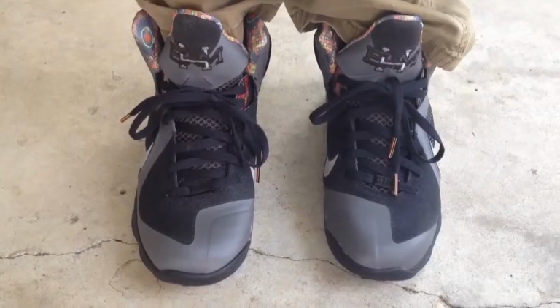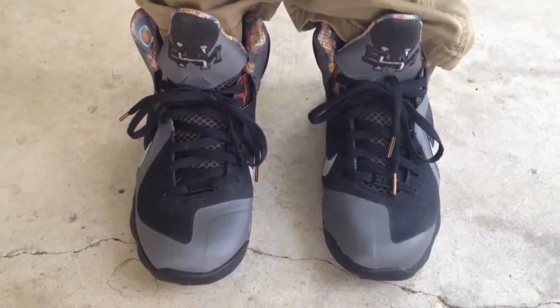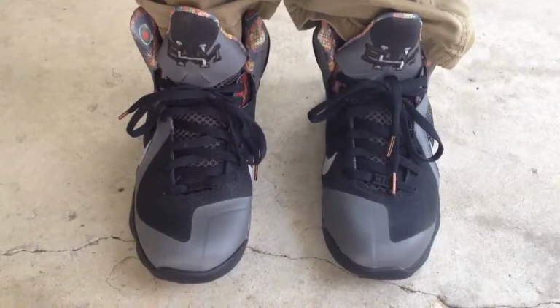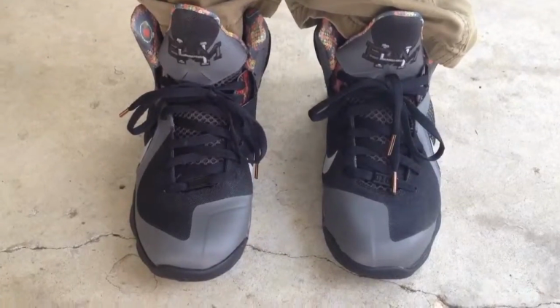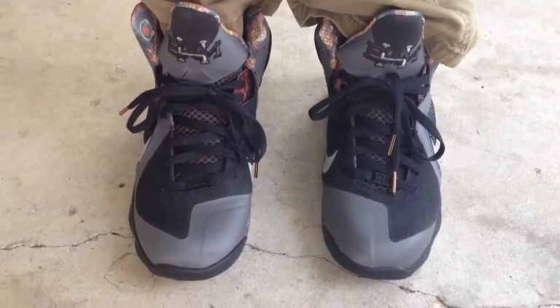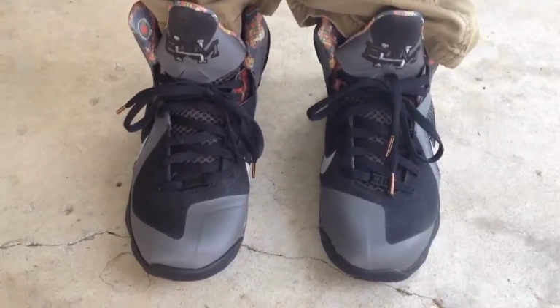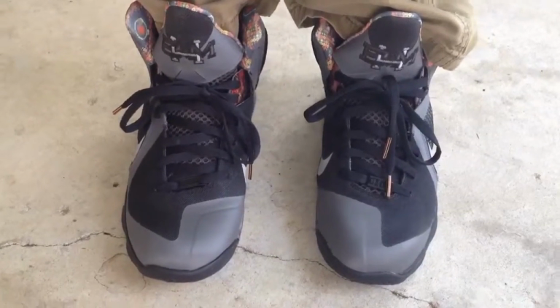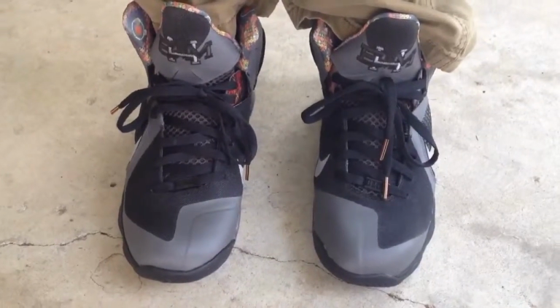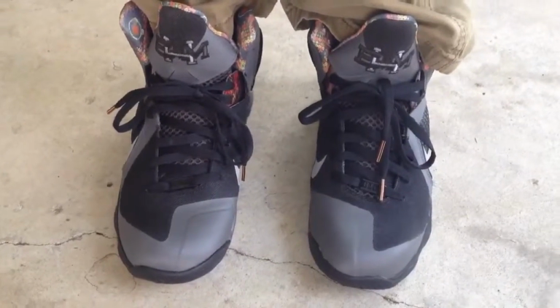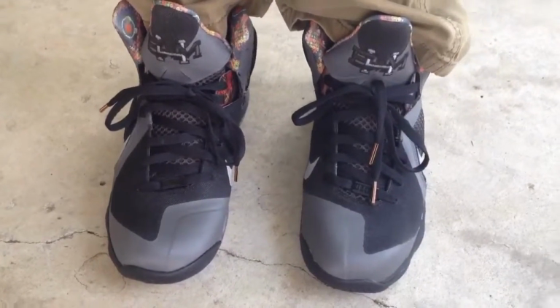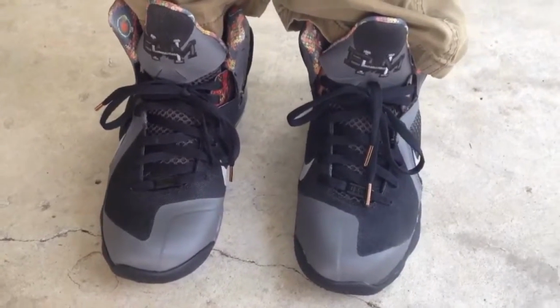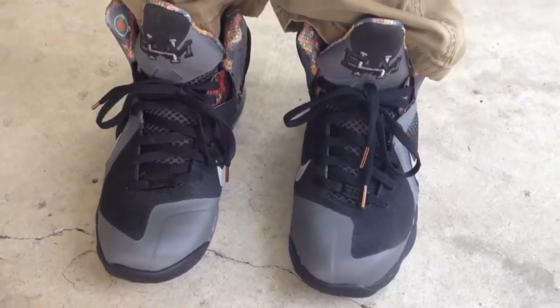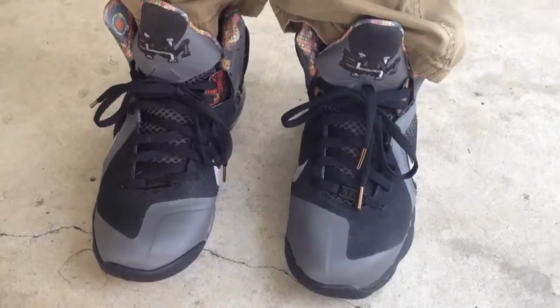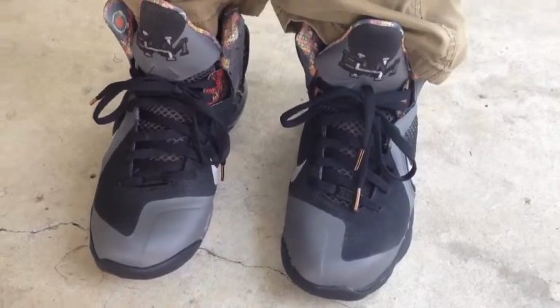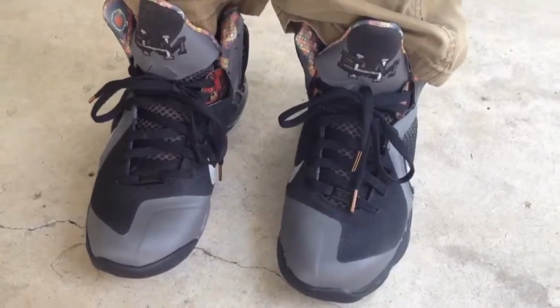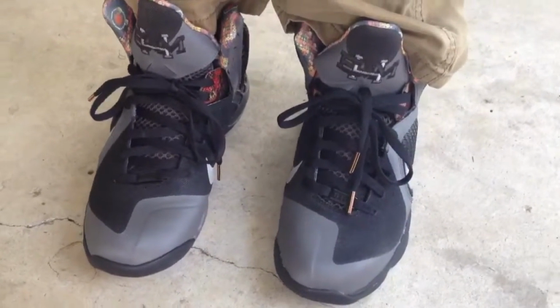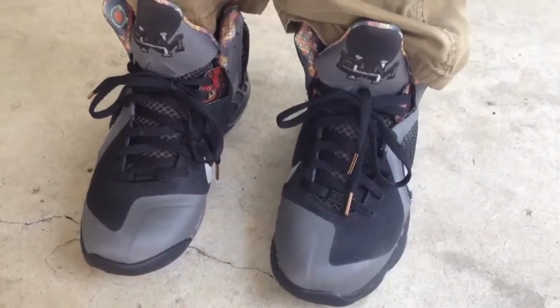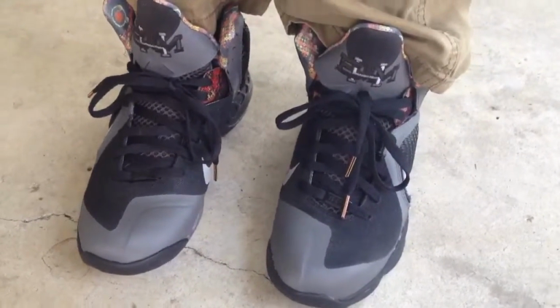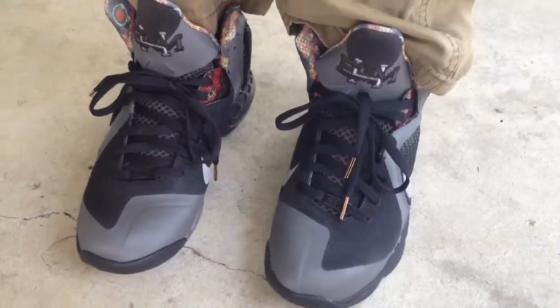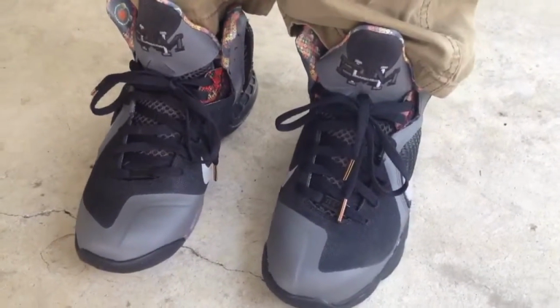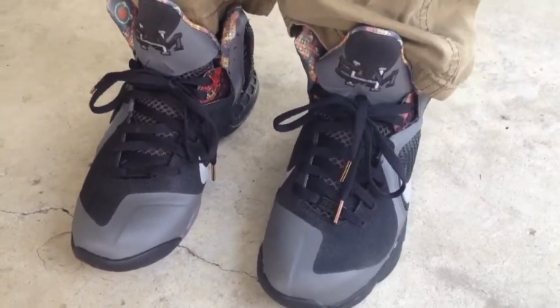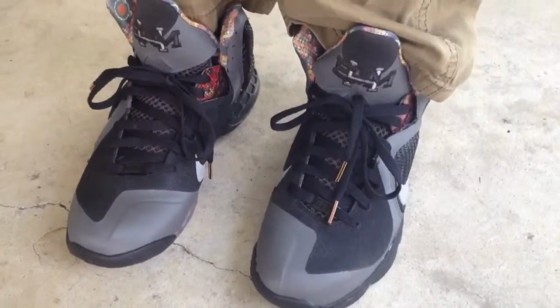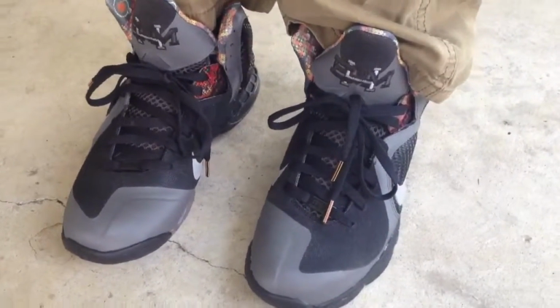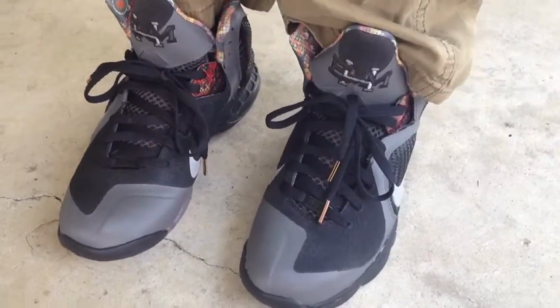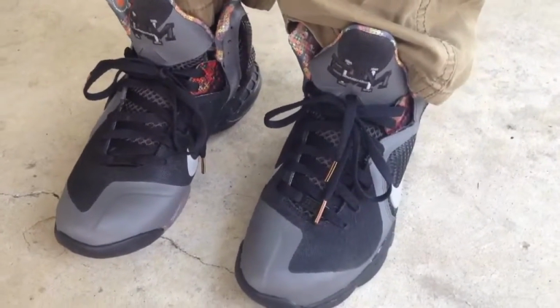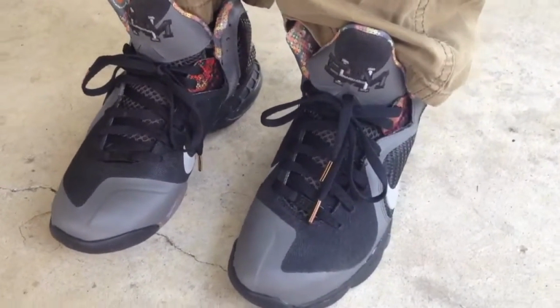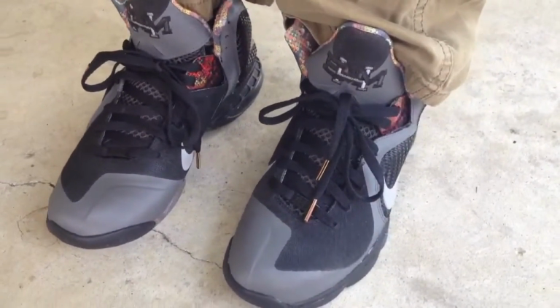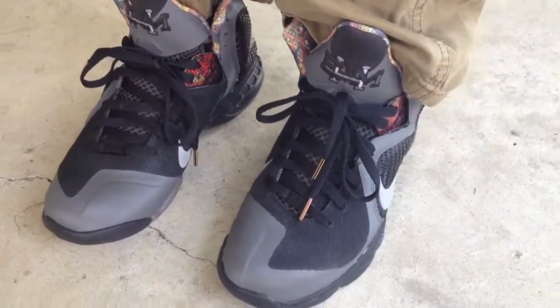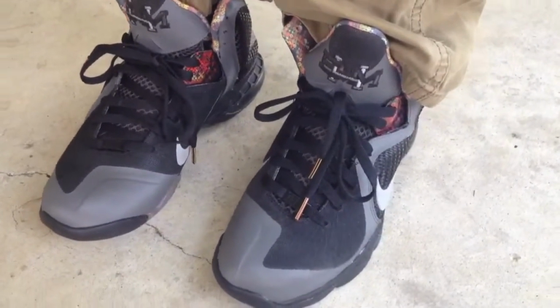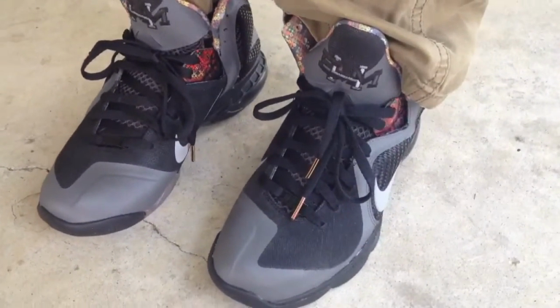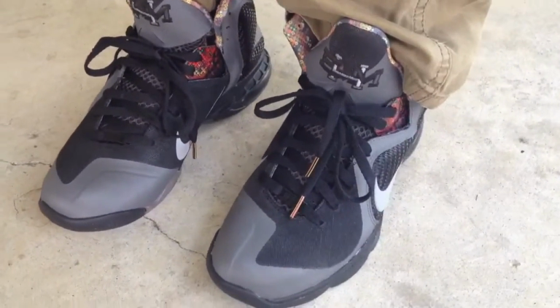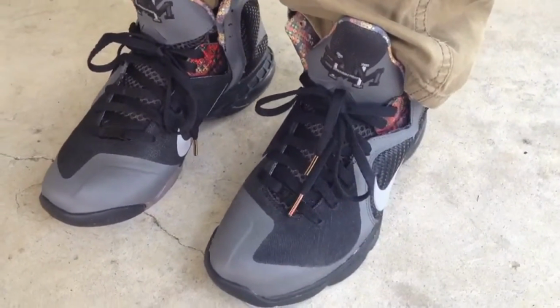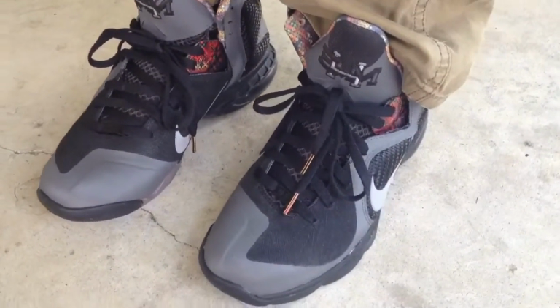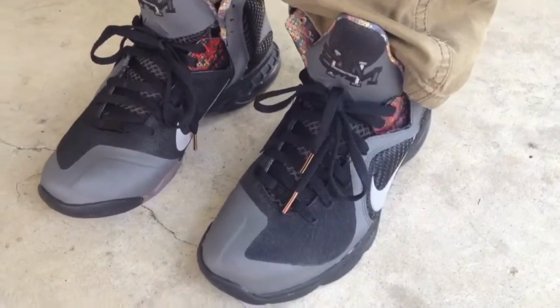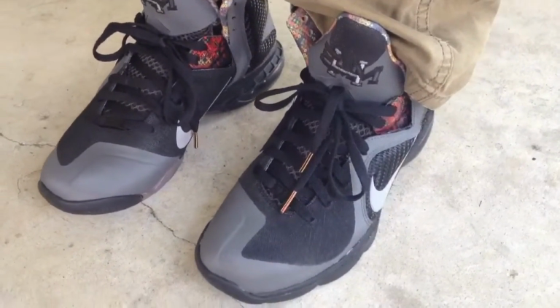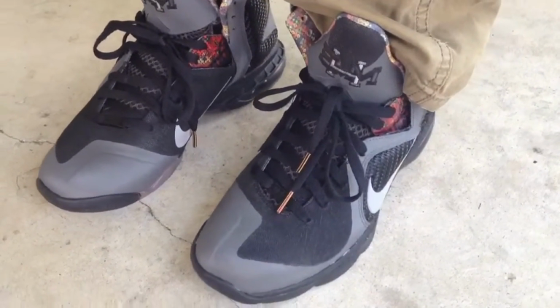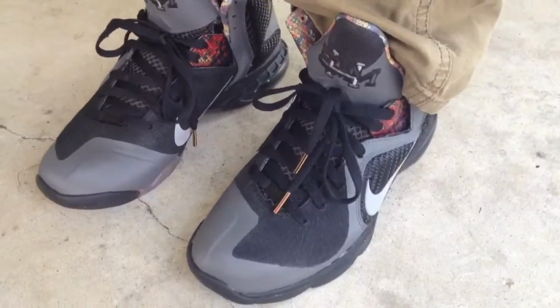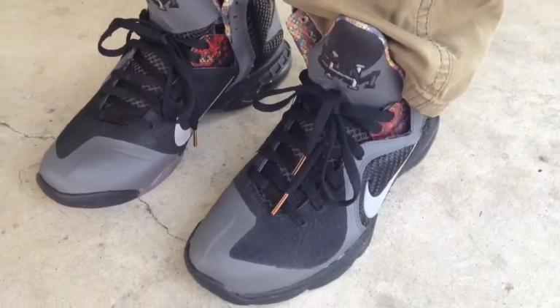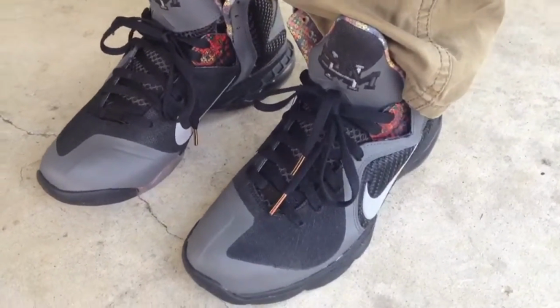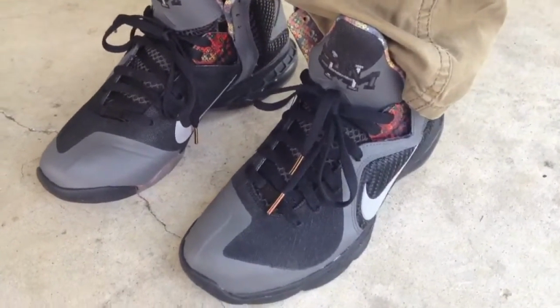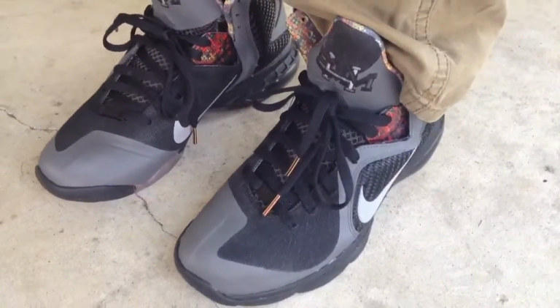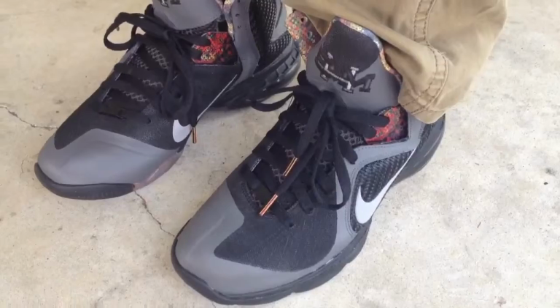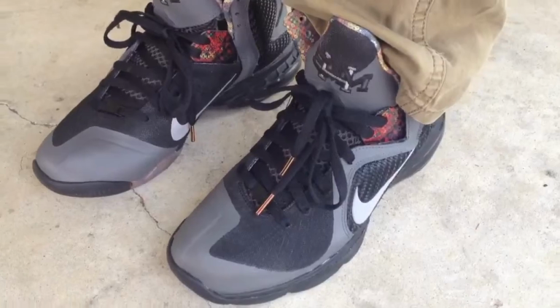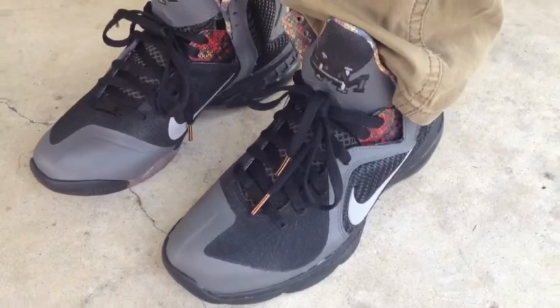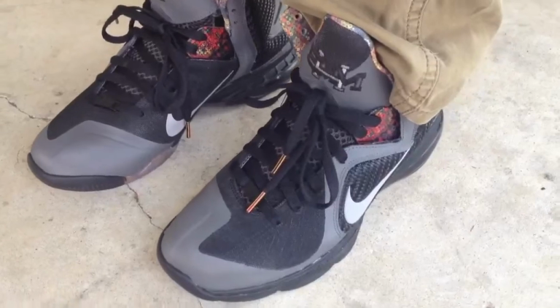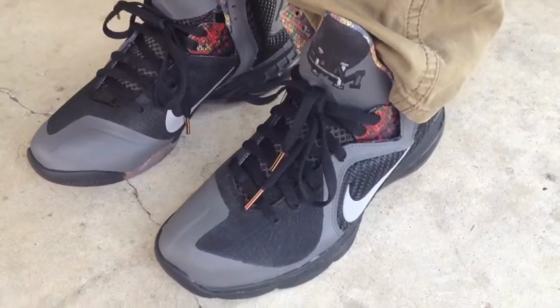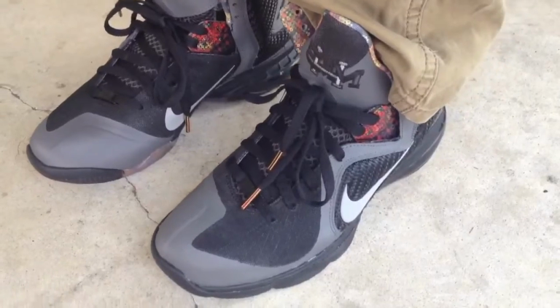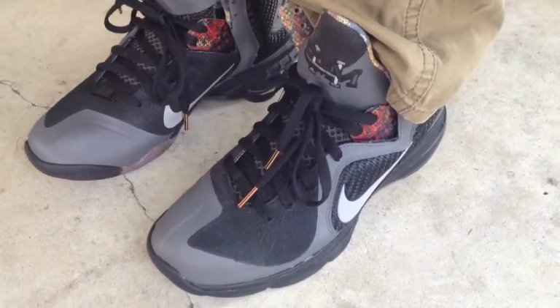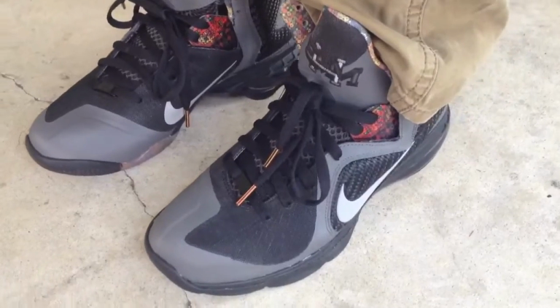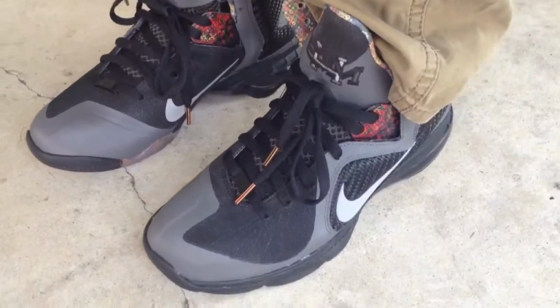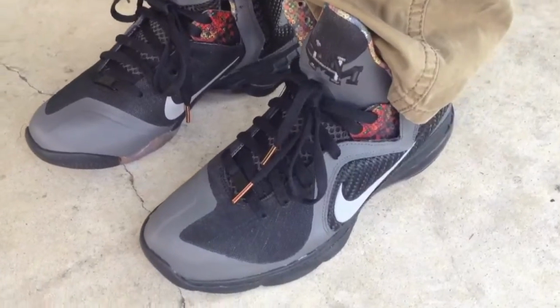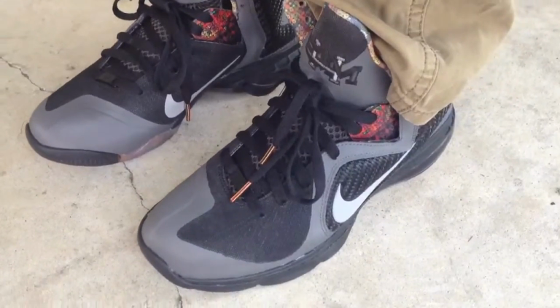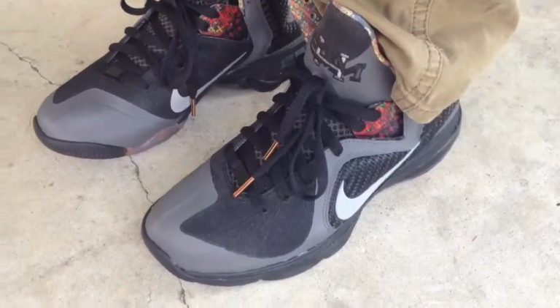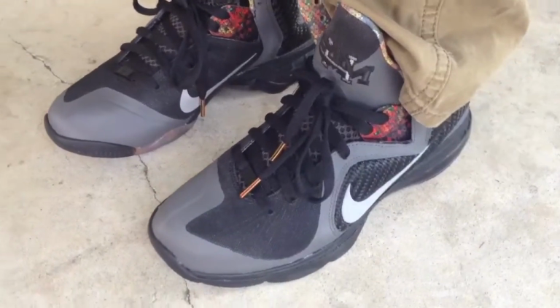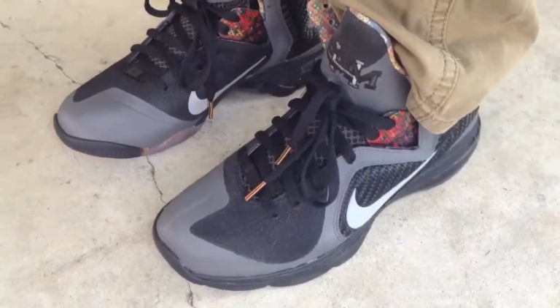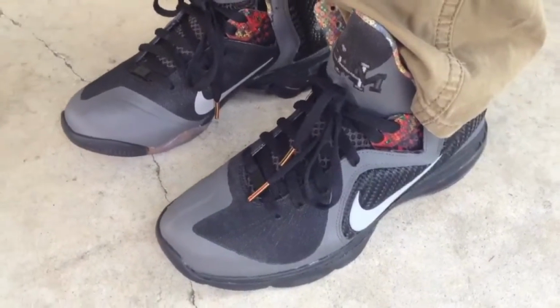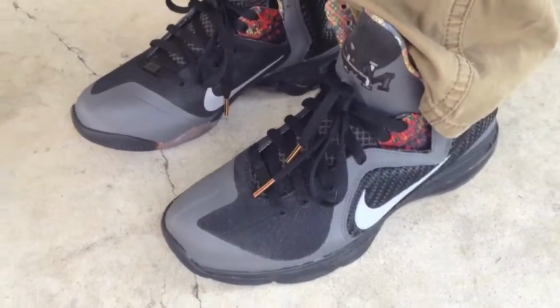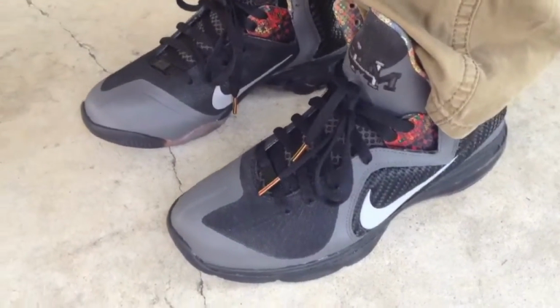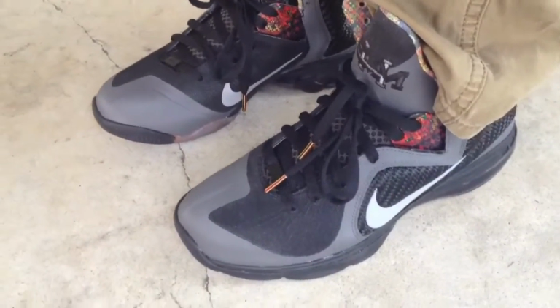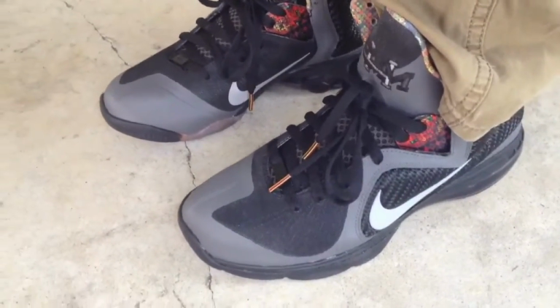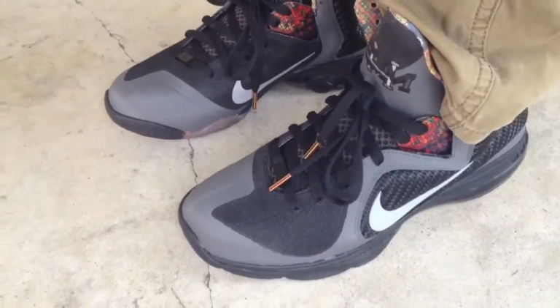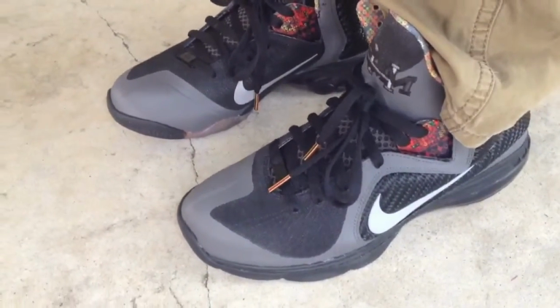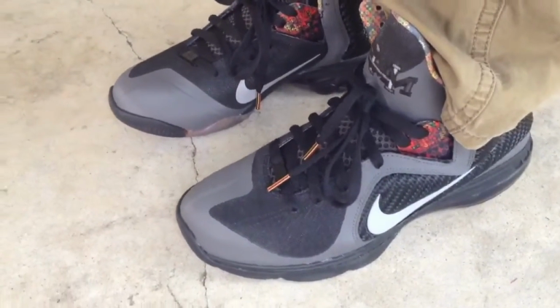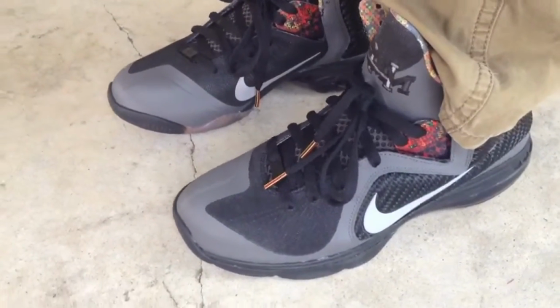What's going on YouTube fam? I want to show you what the LeBron 9 Black History Month looked like on feet.